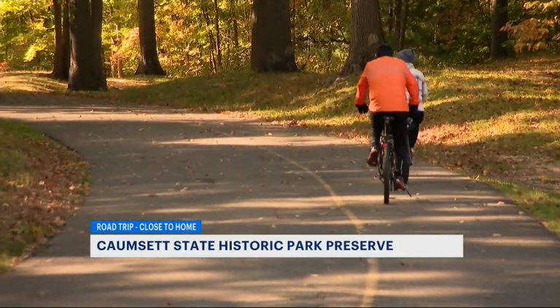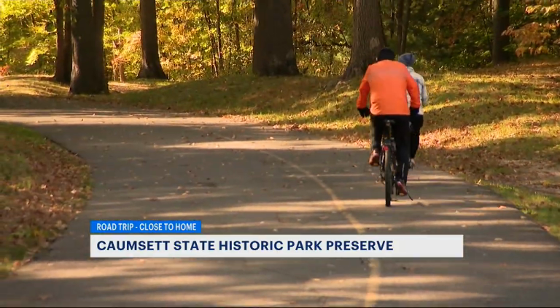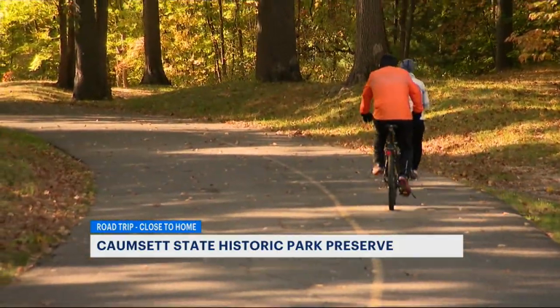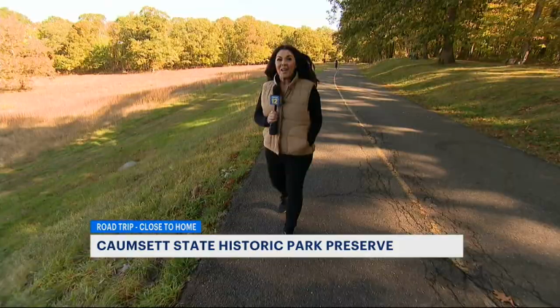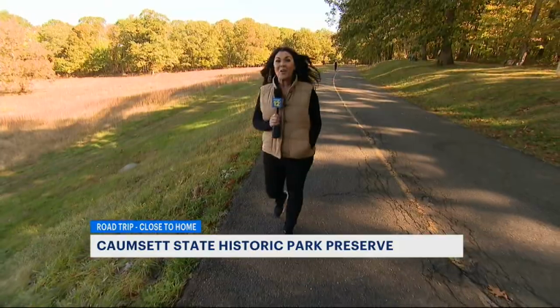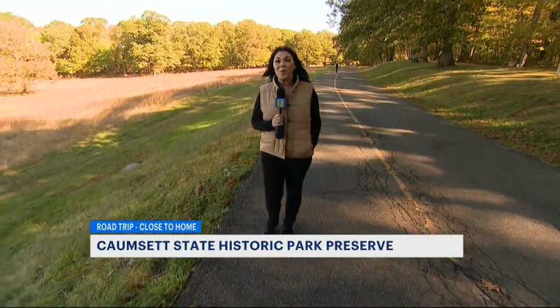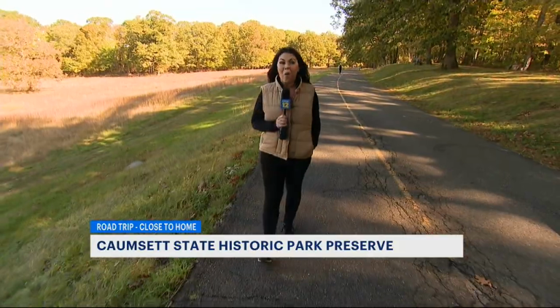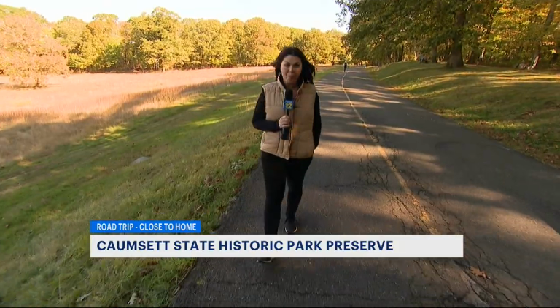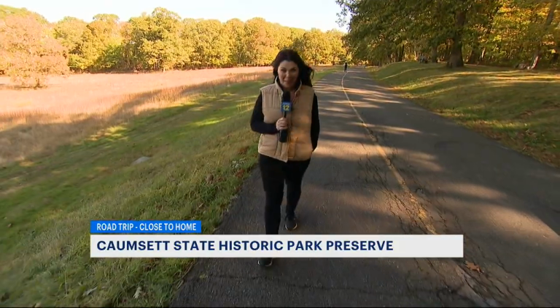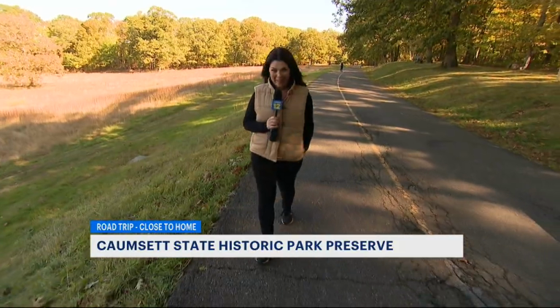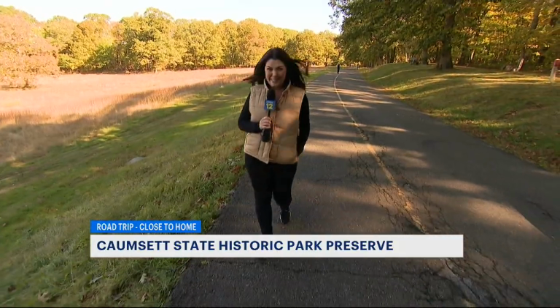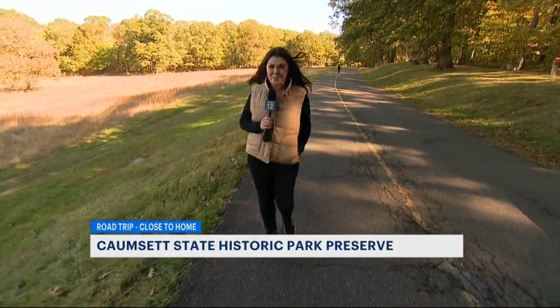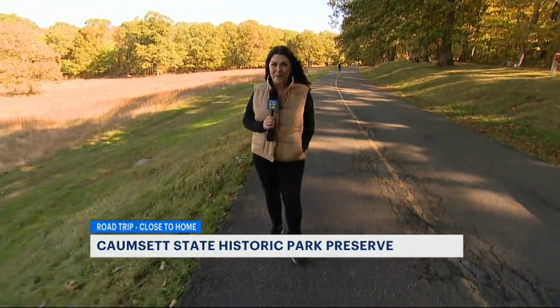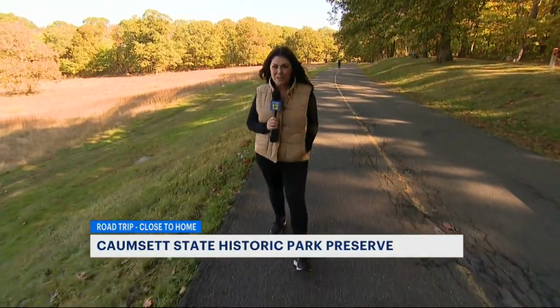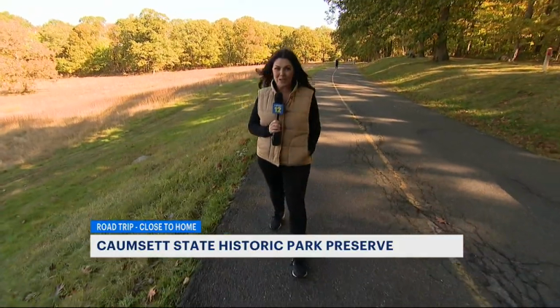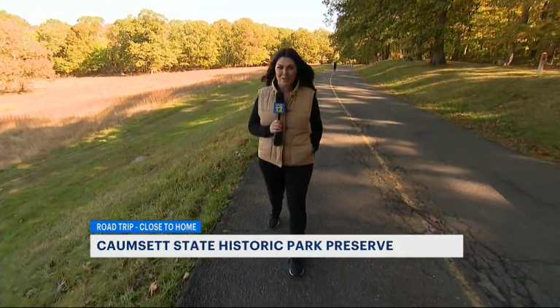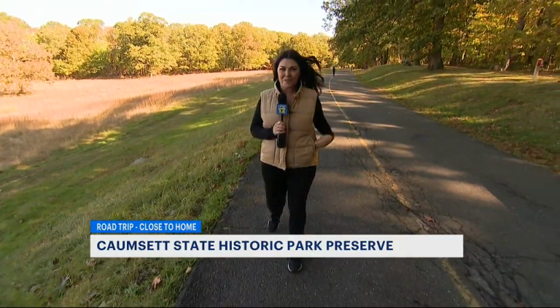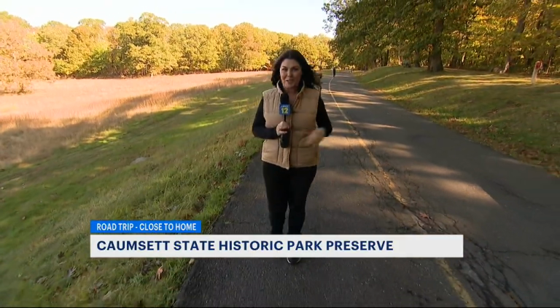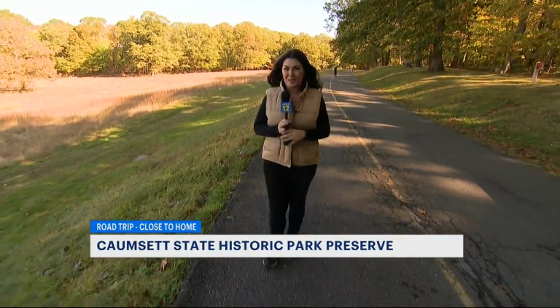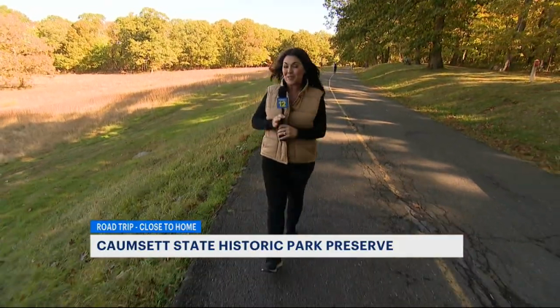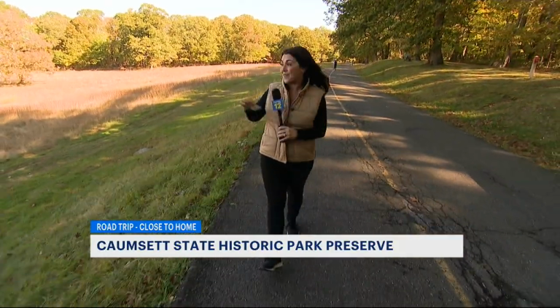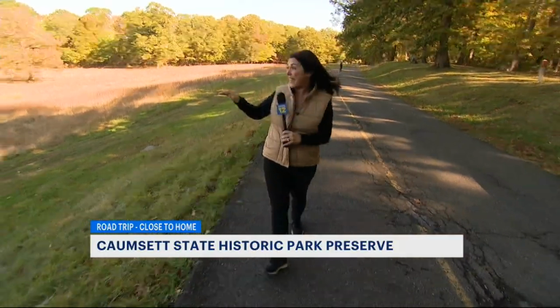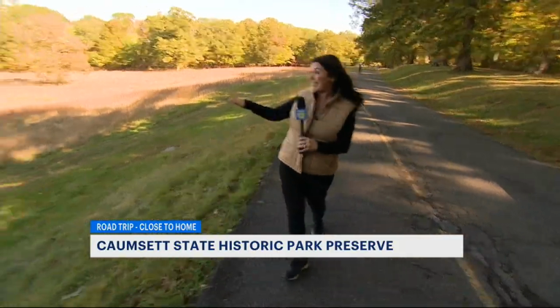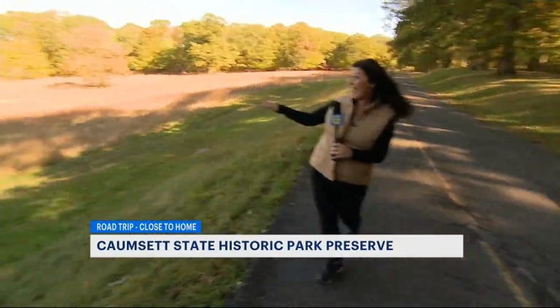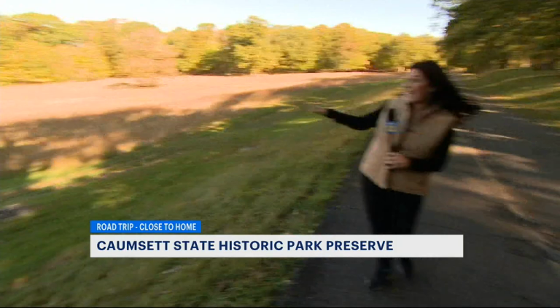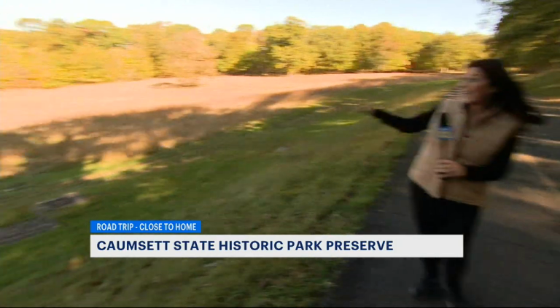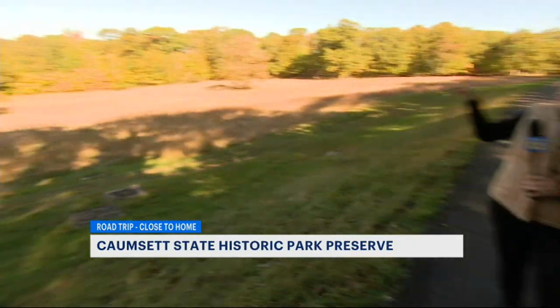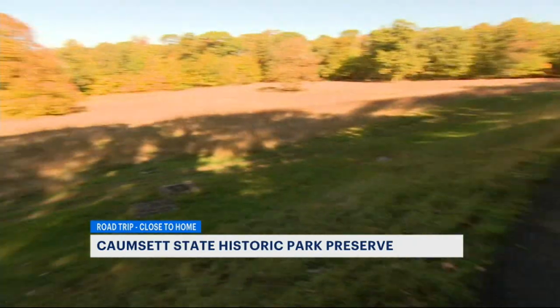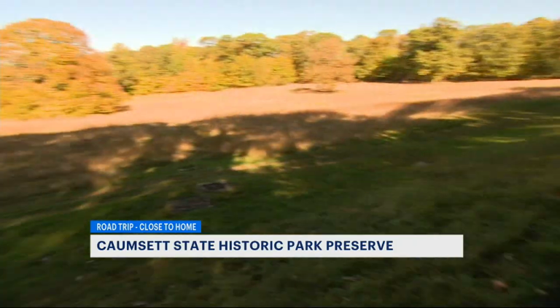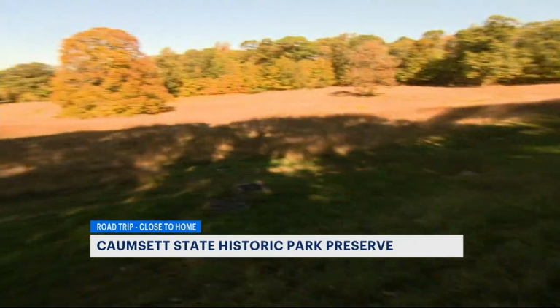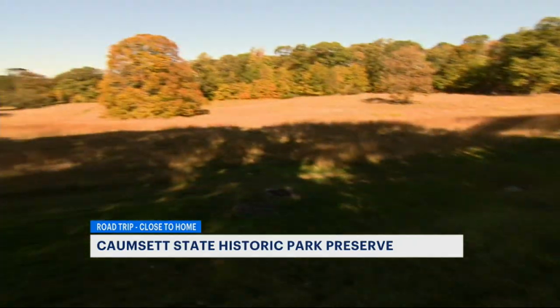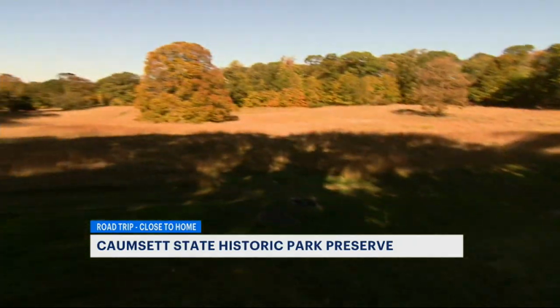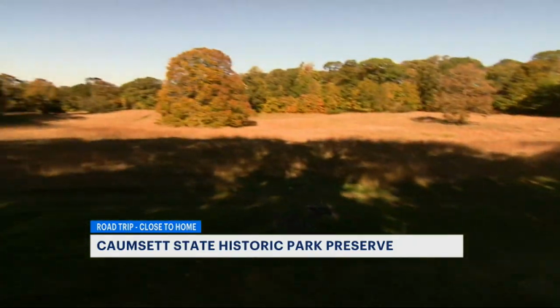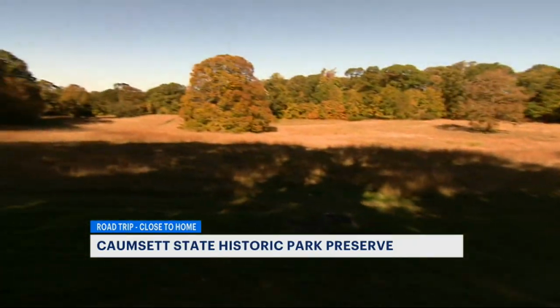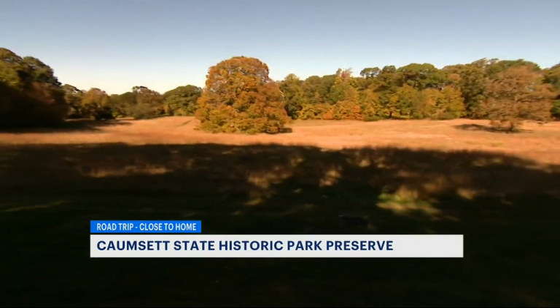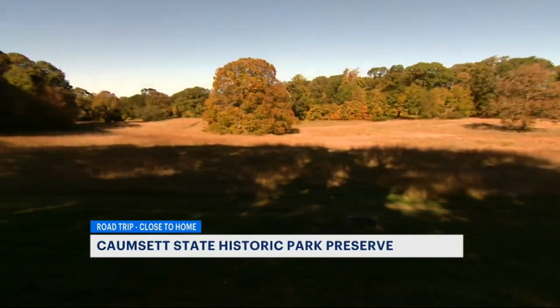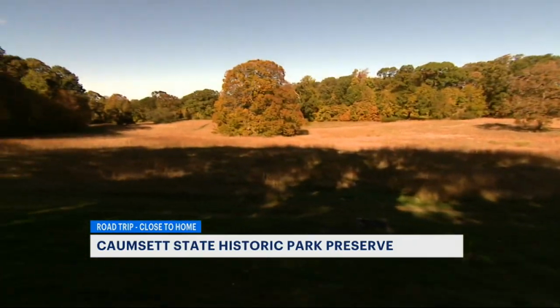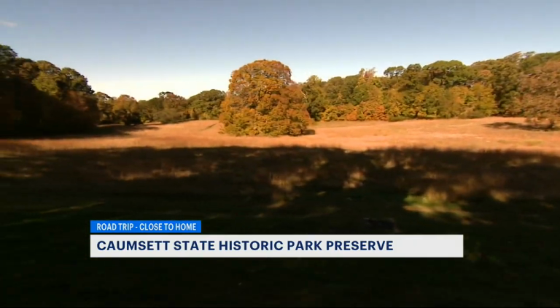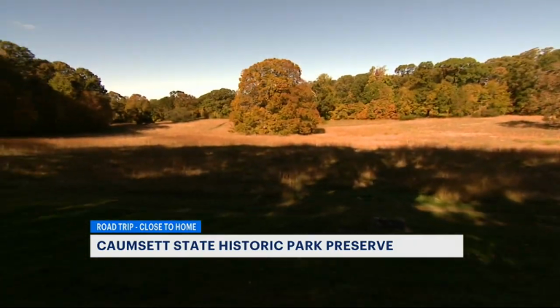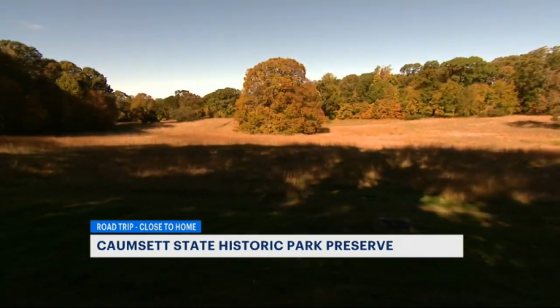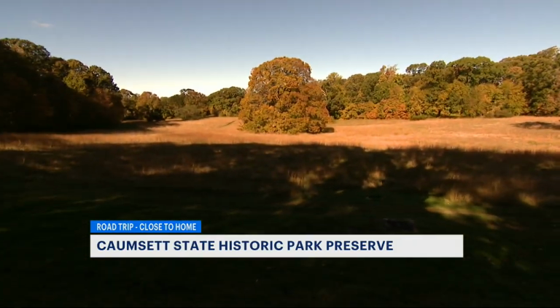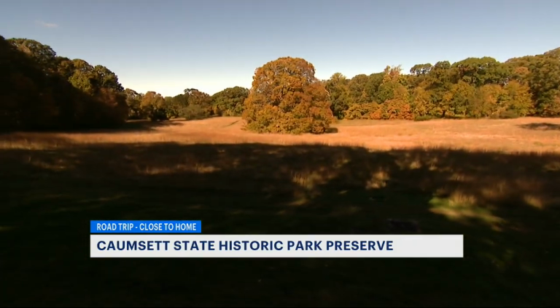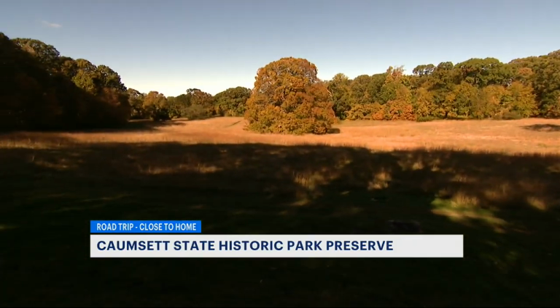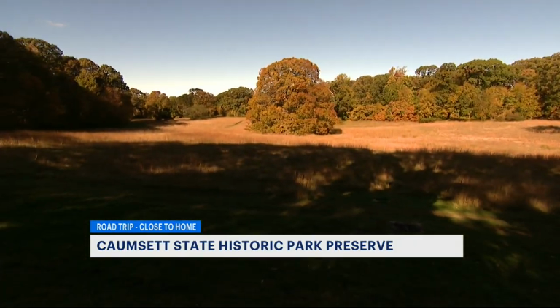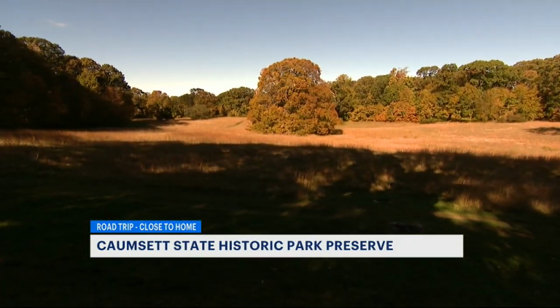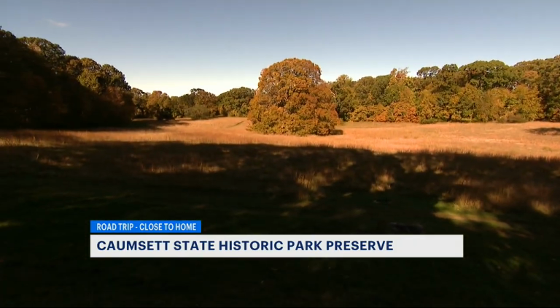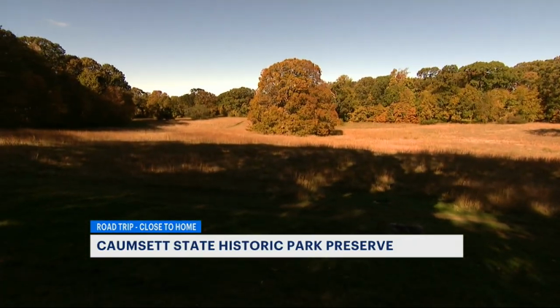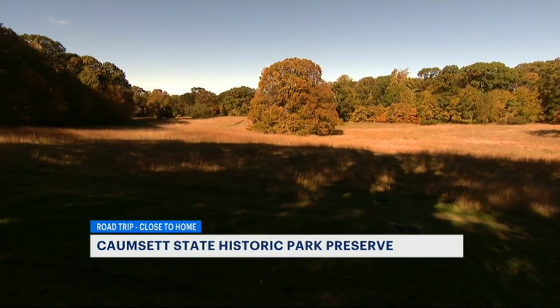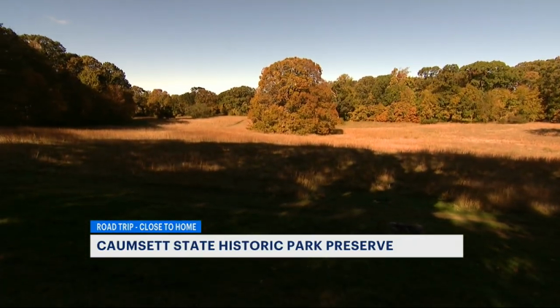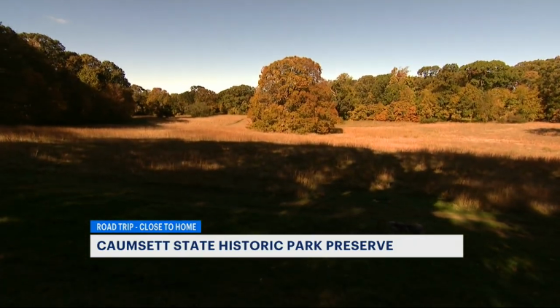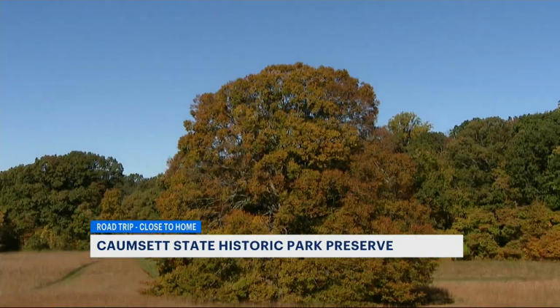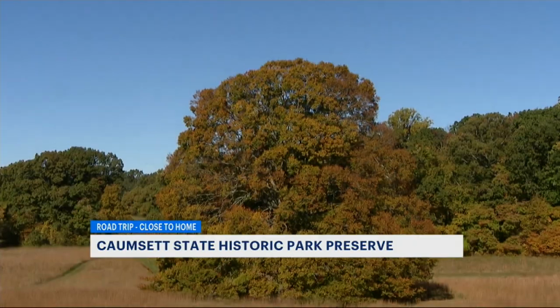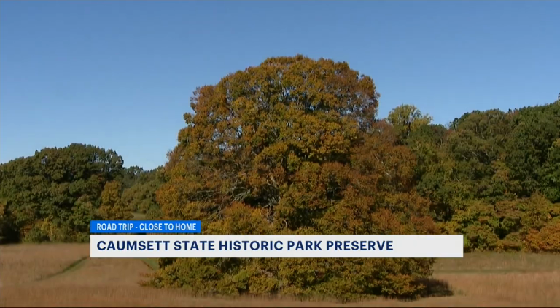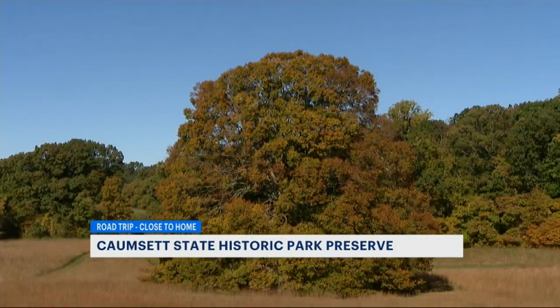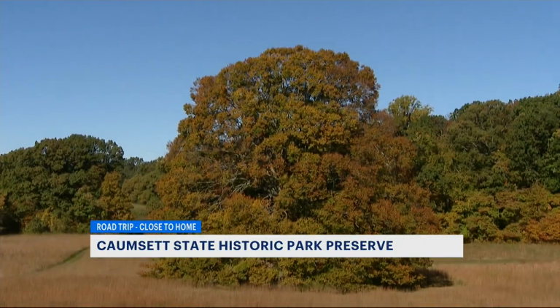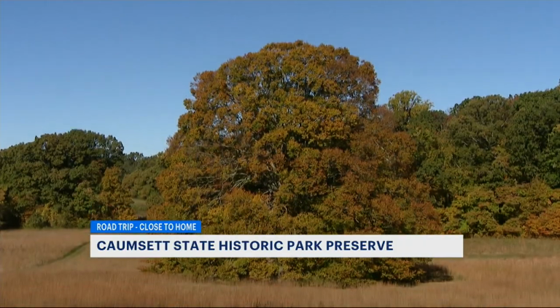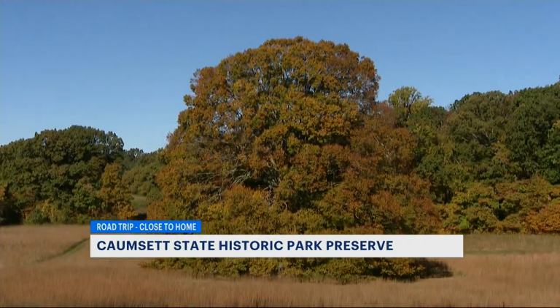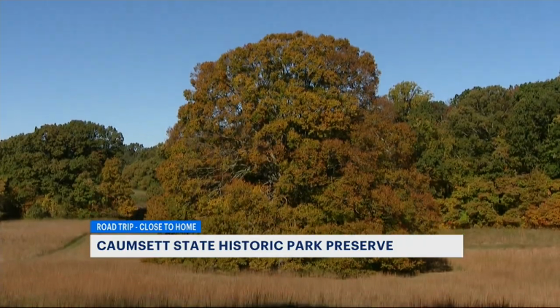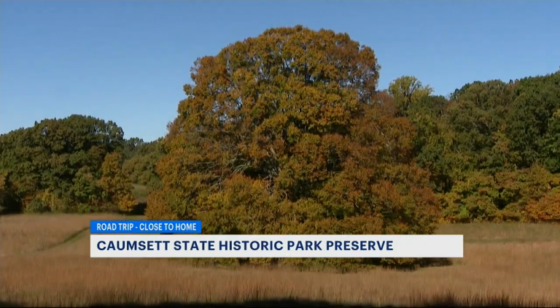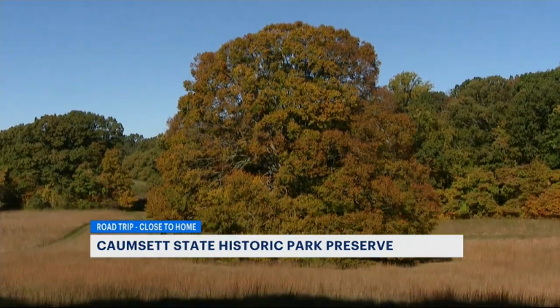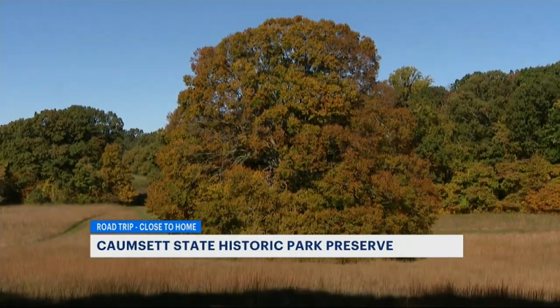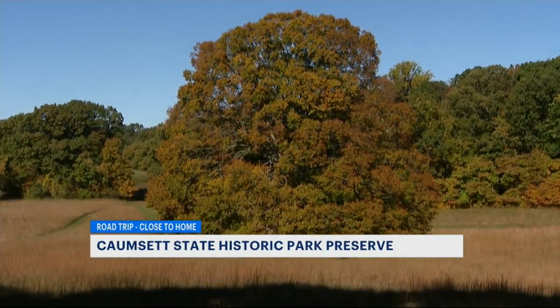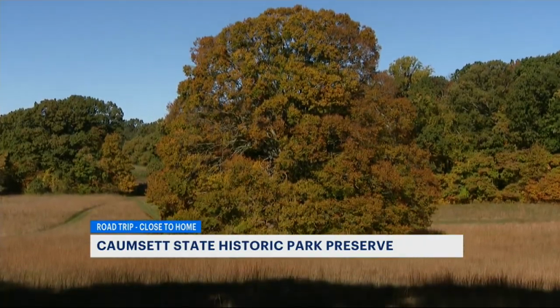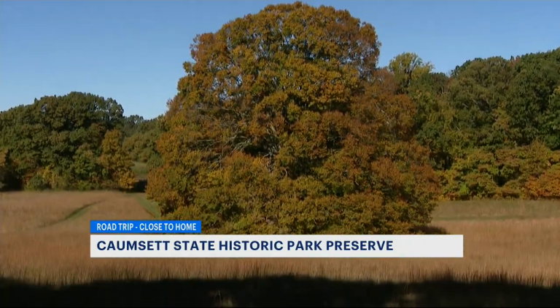You'll walk past the beech tree field, and right there is the most photographed tree on the preserve. Isn't she spectacular?